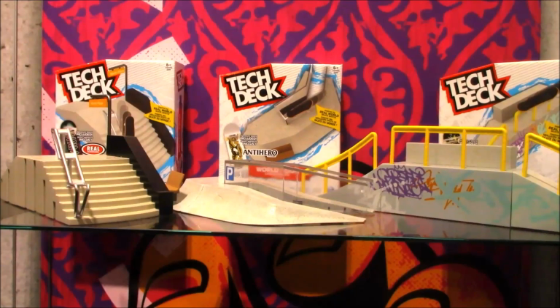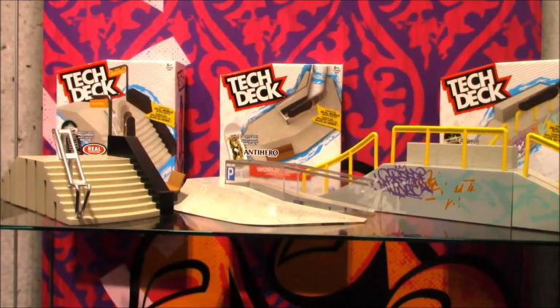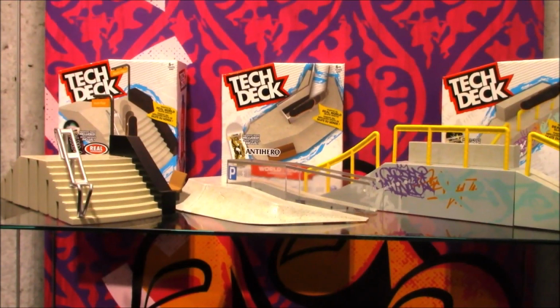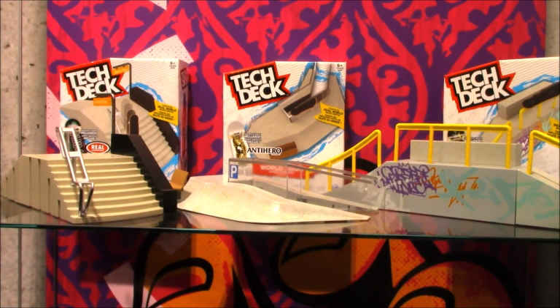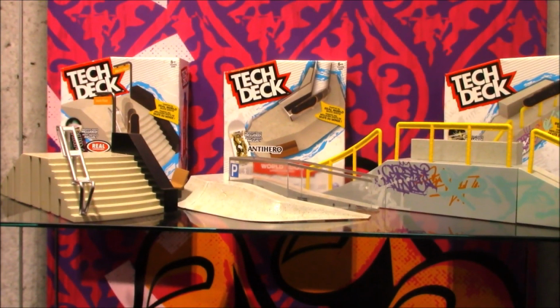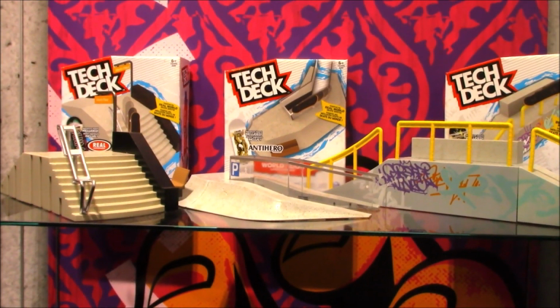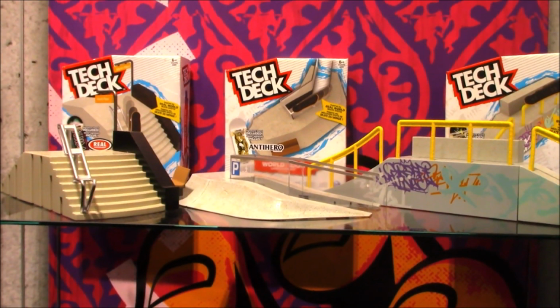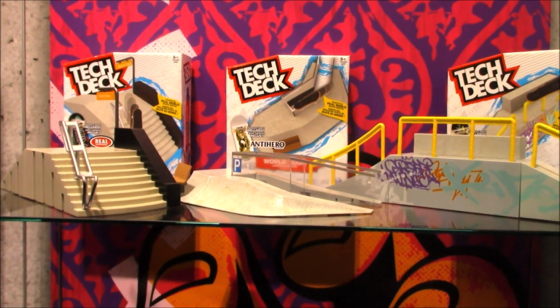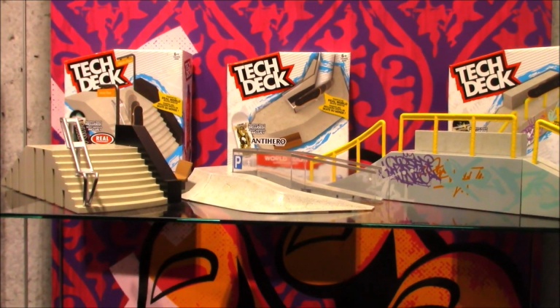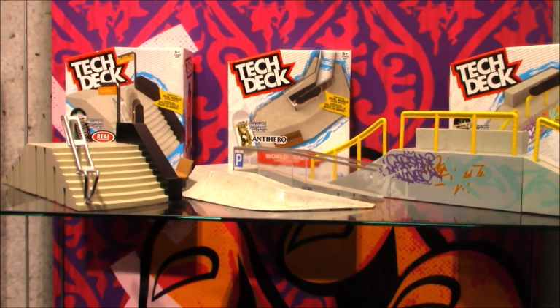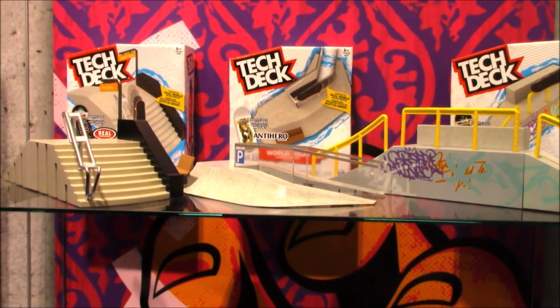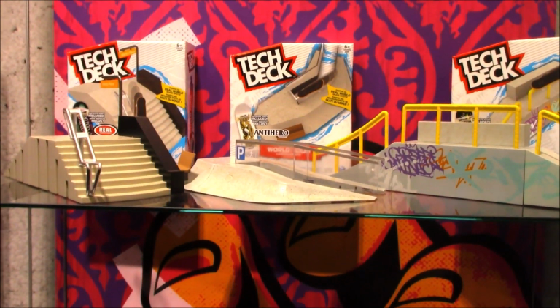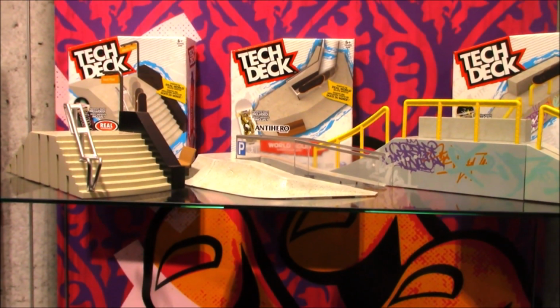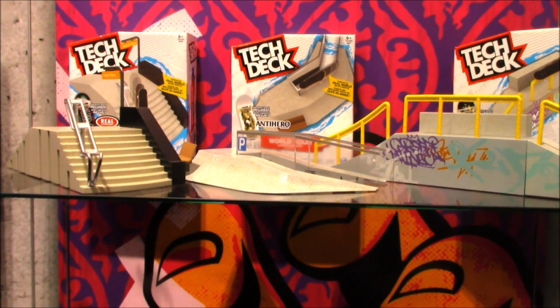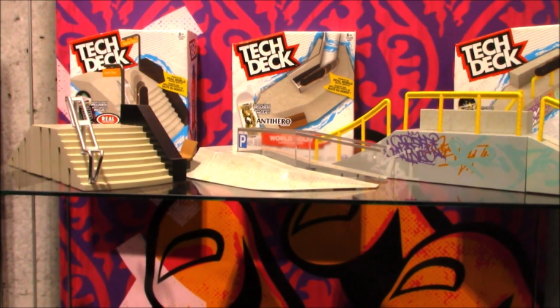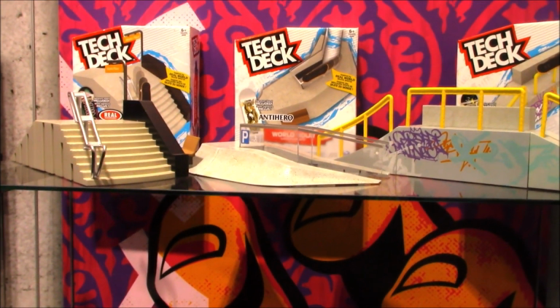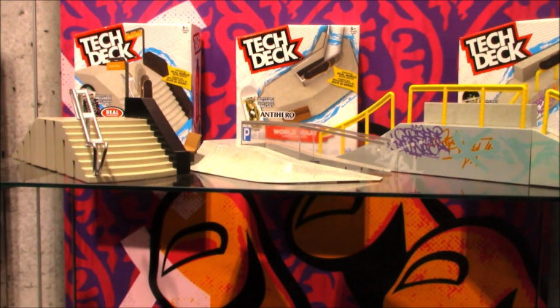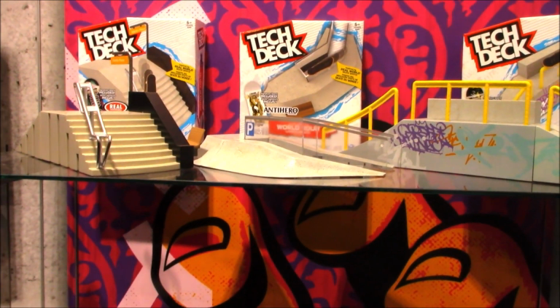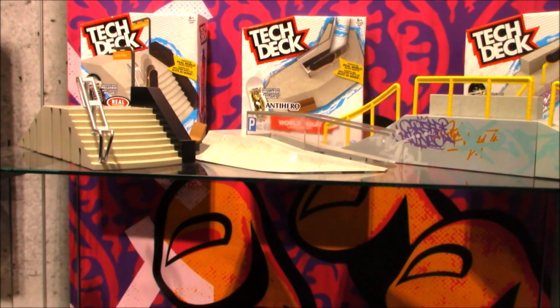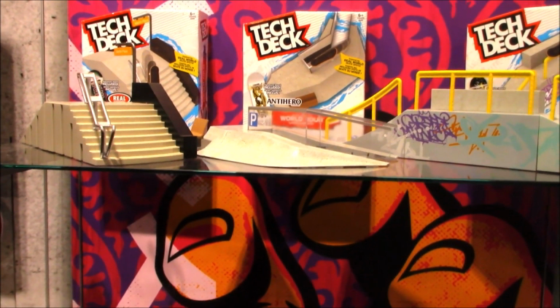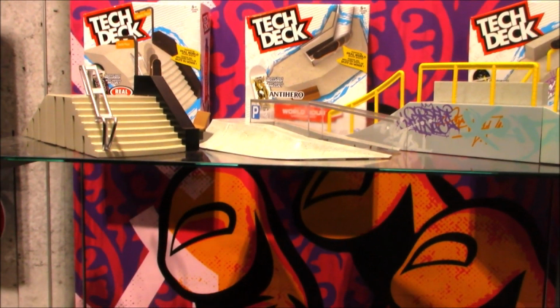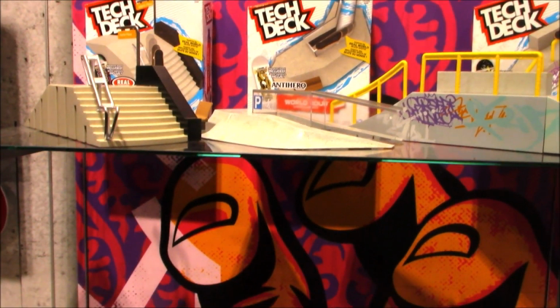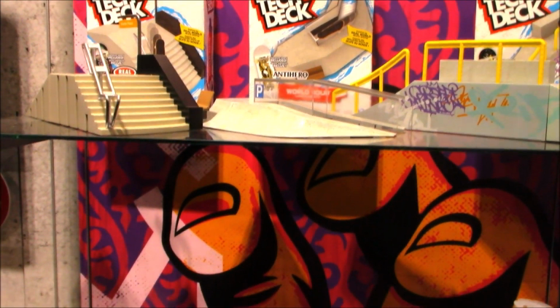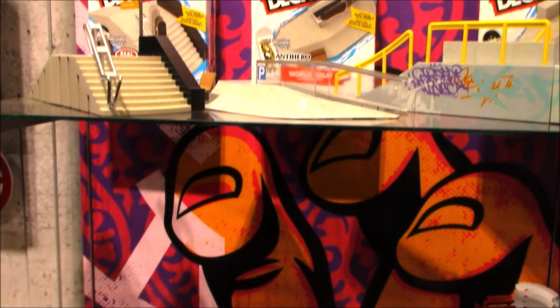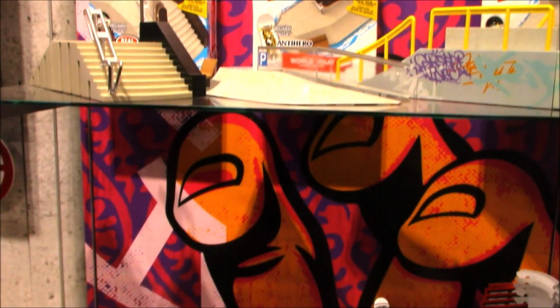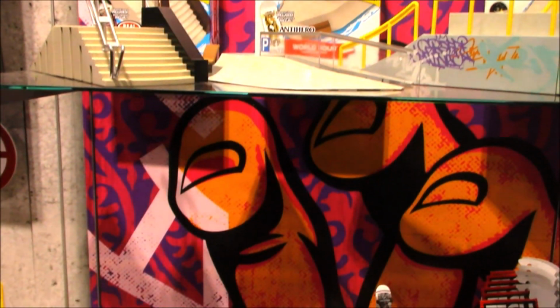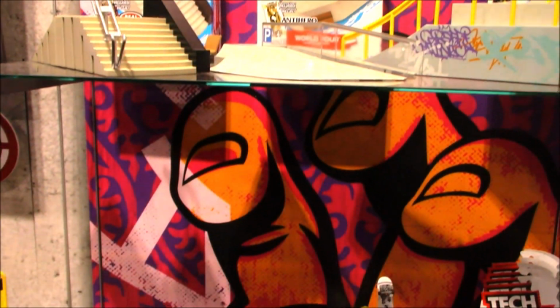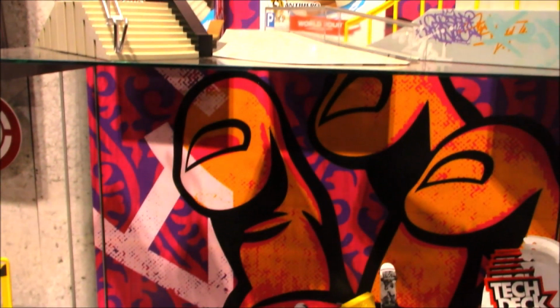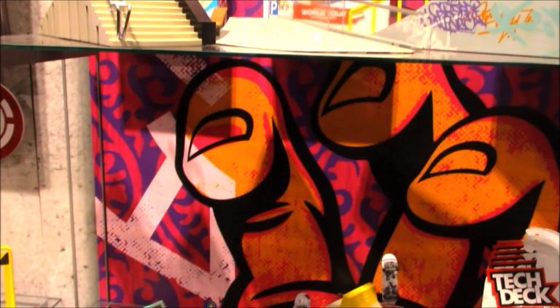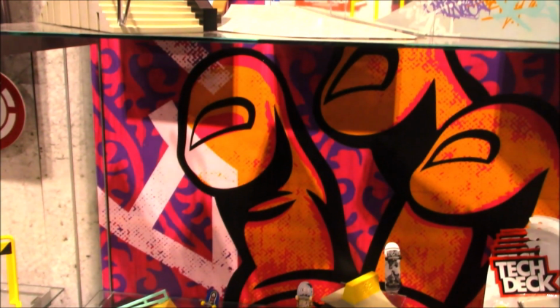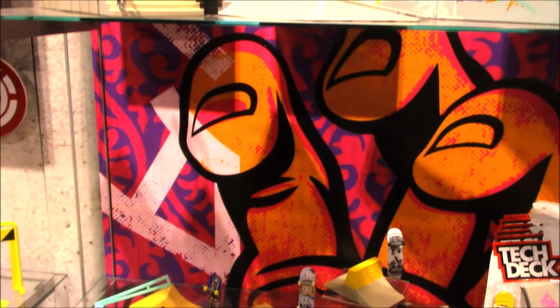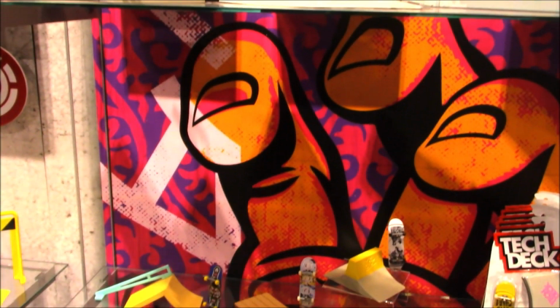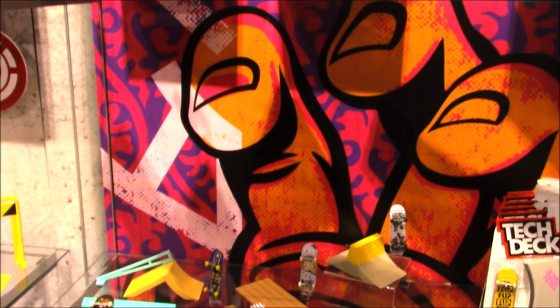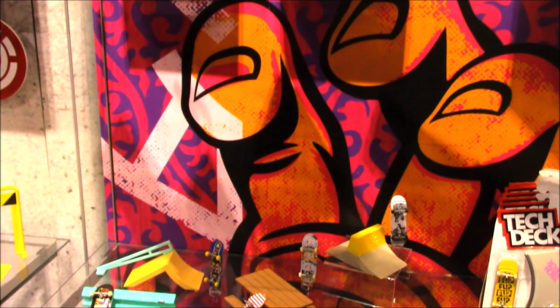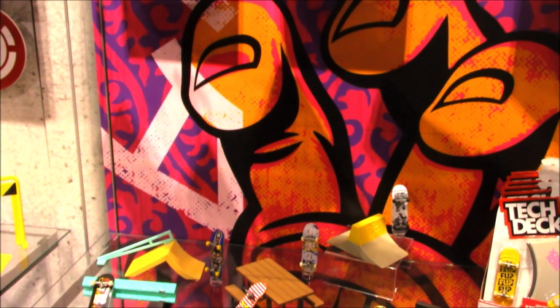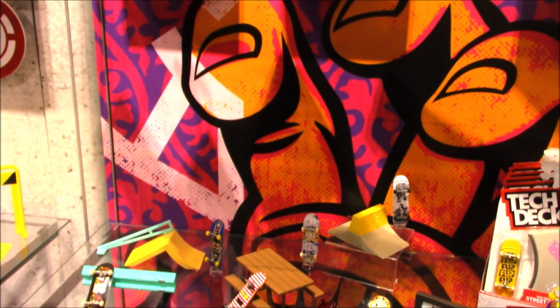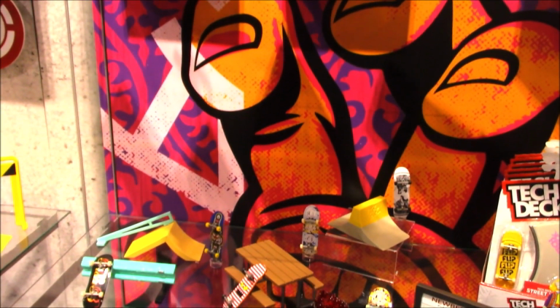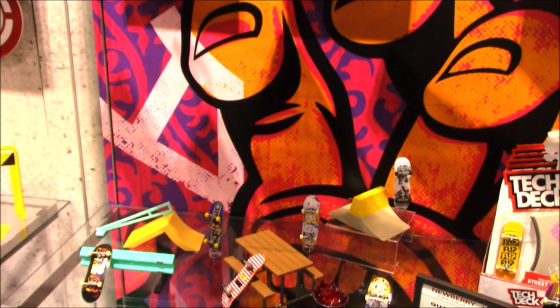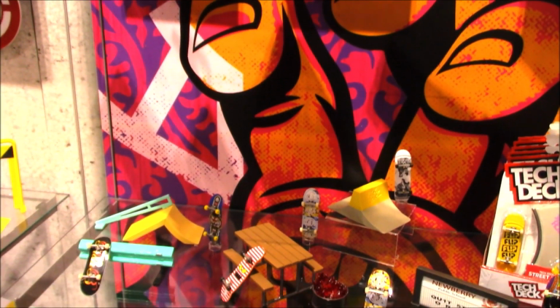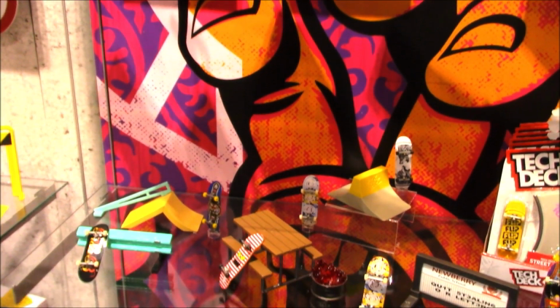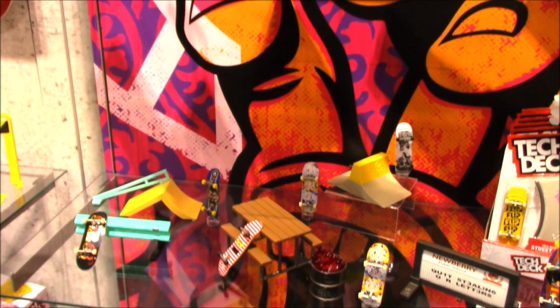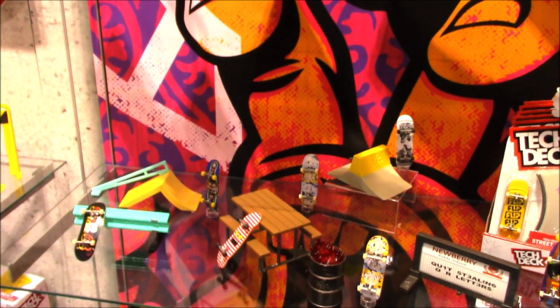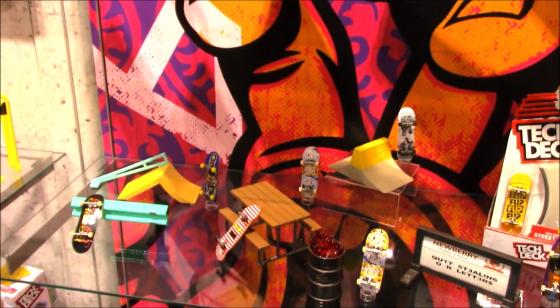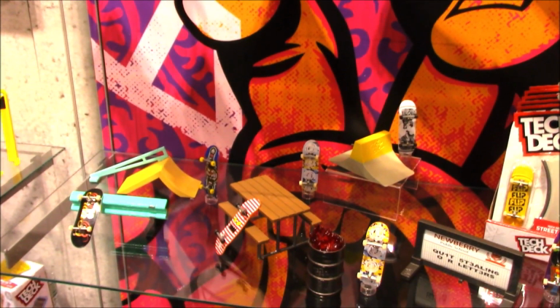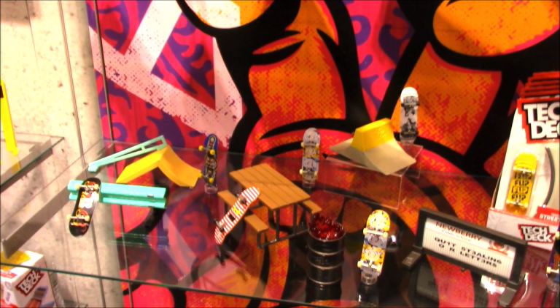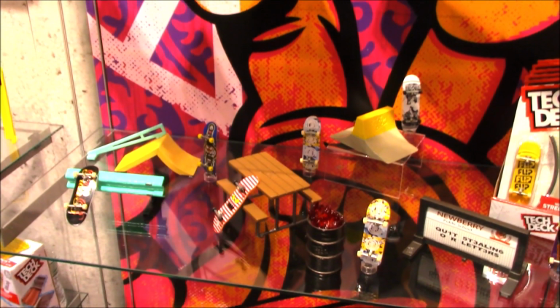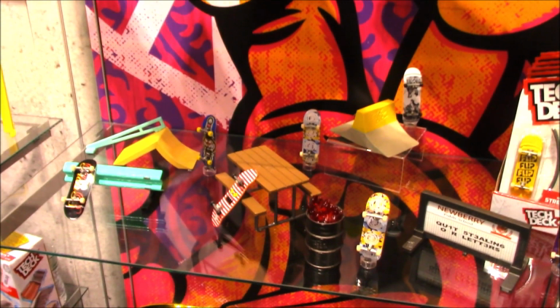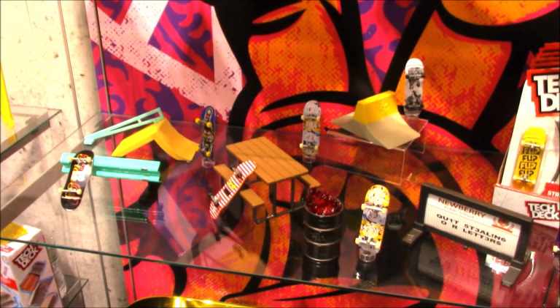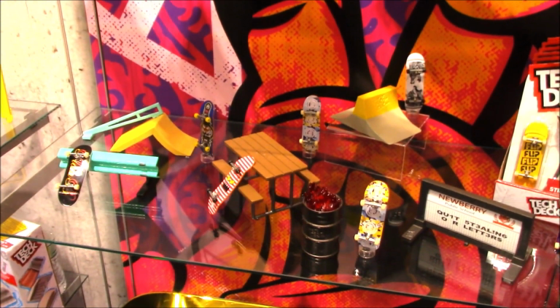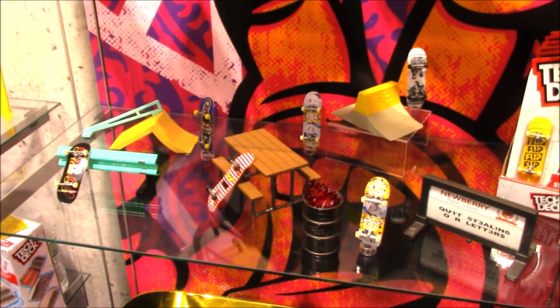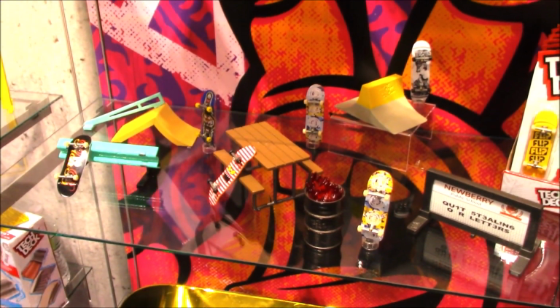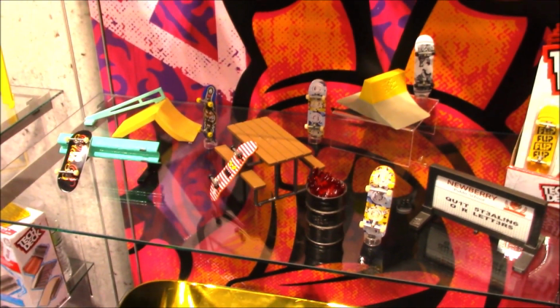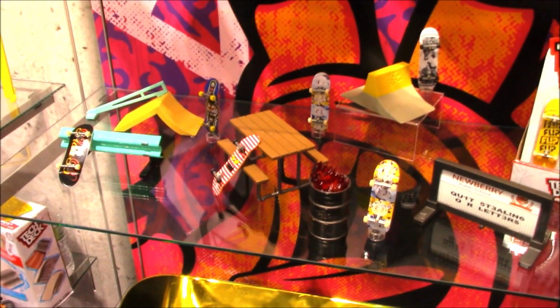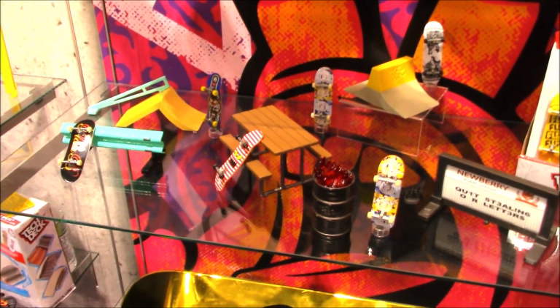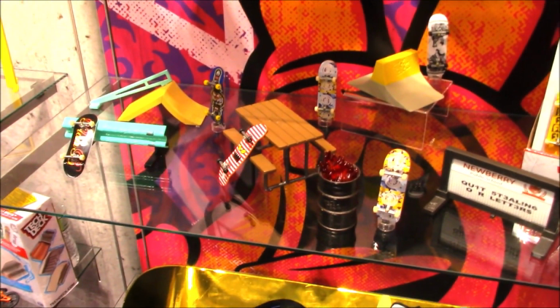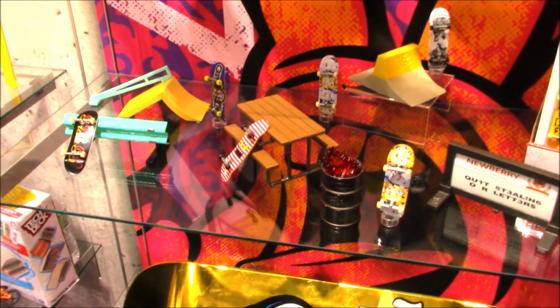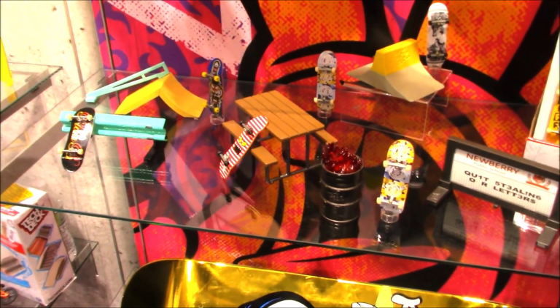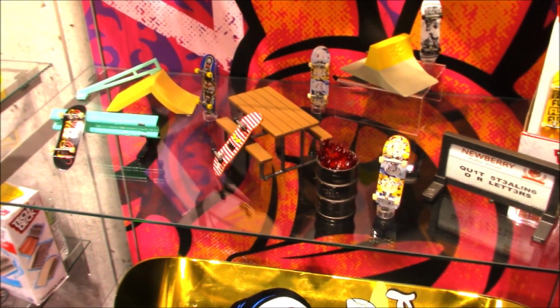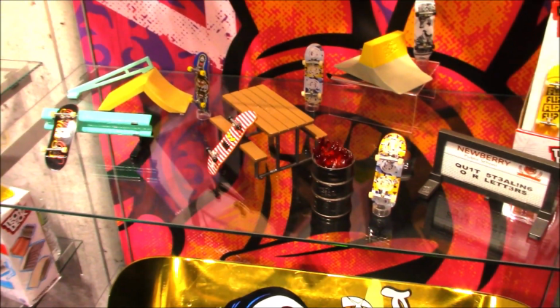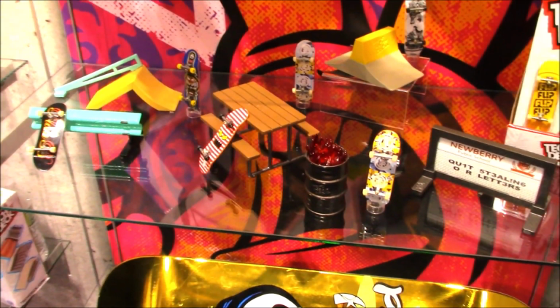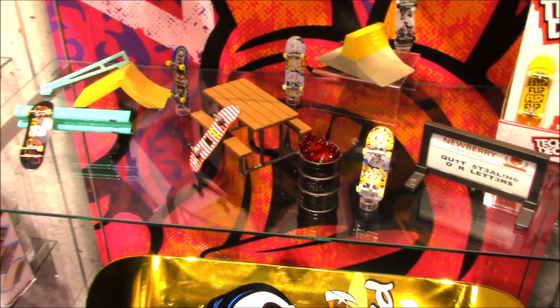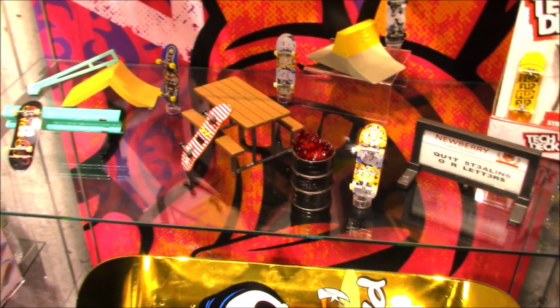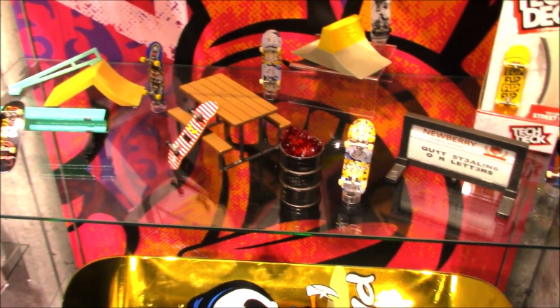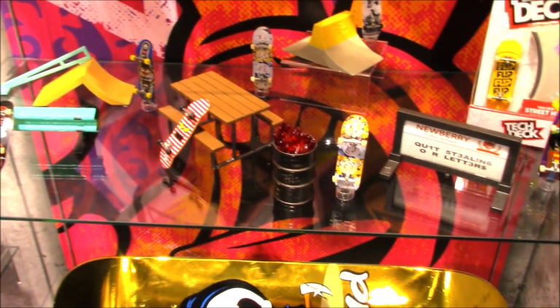Hey Toy Collectors, welcome to another super exciting Outrageous Toy Review. Today we're taking a look at Tech Decks at the Spin Masters booth at New York Toy Fair.